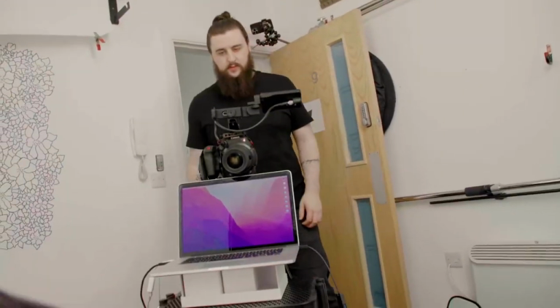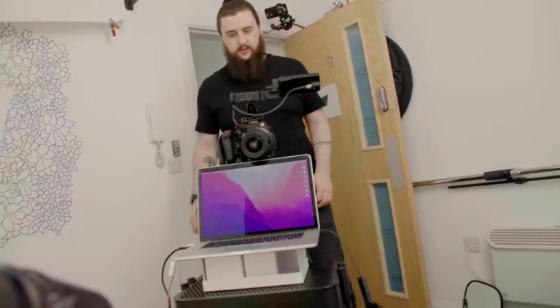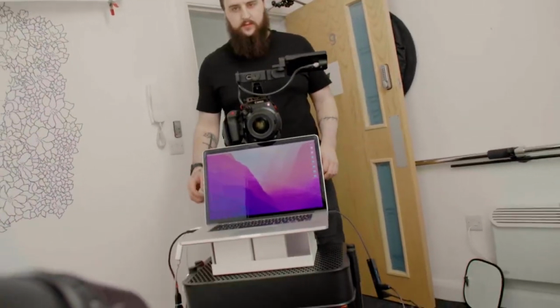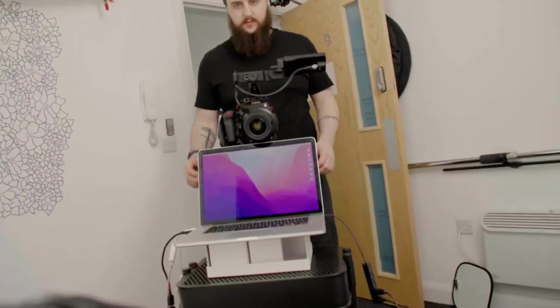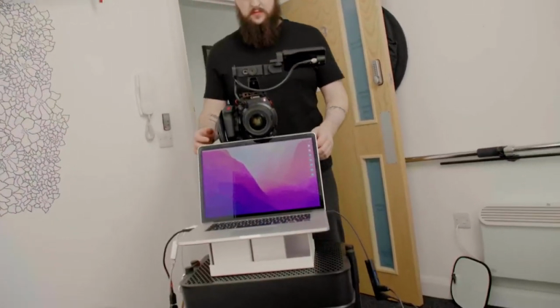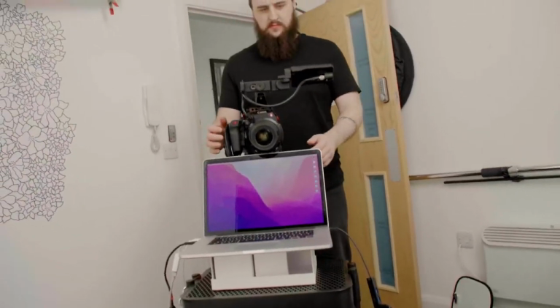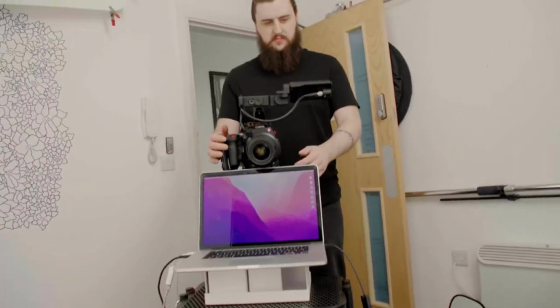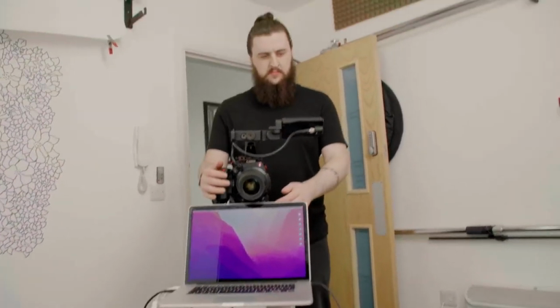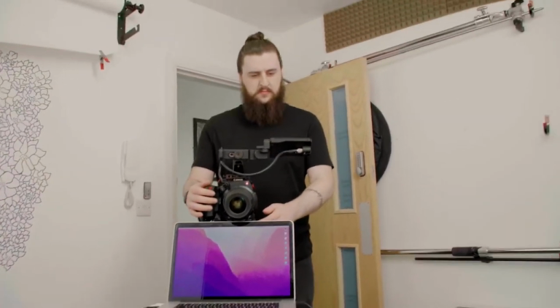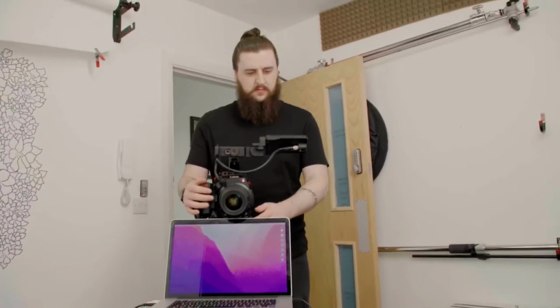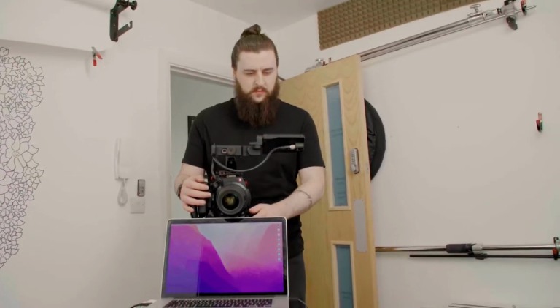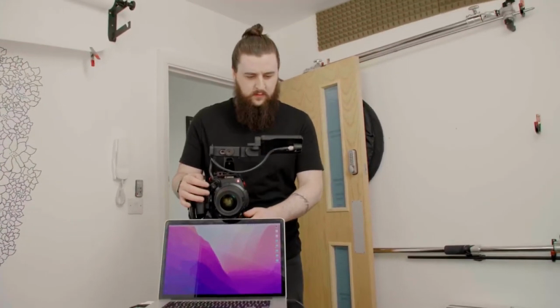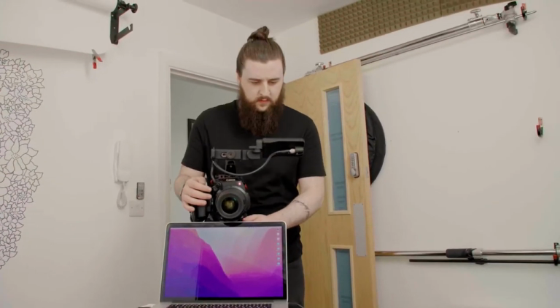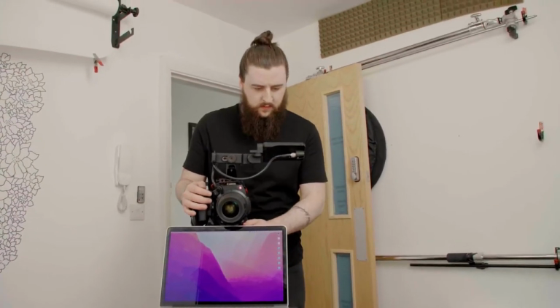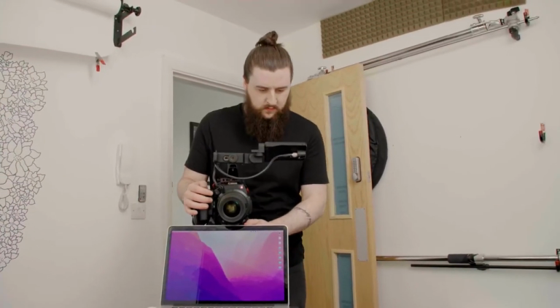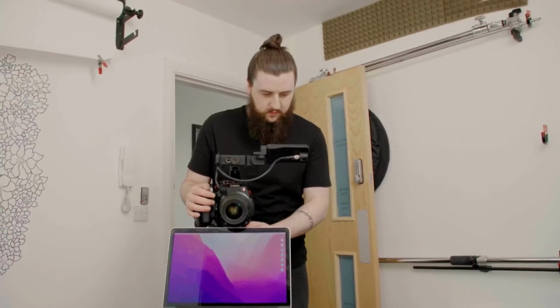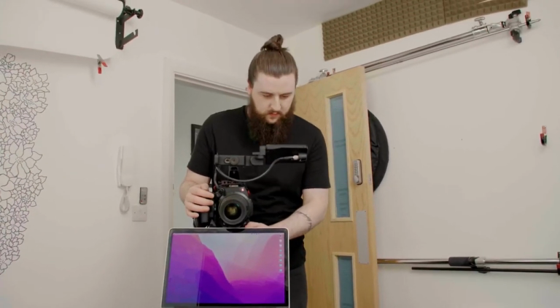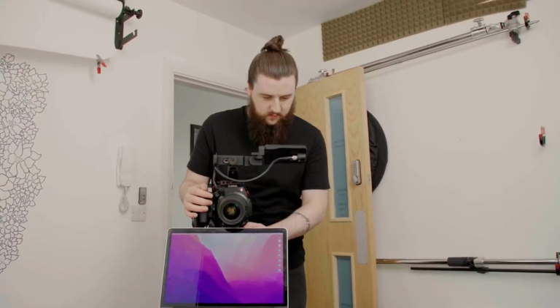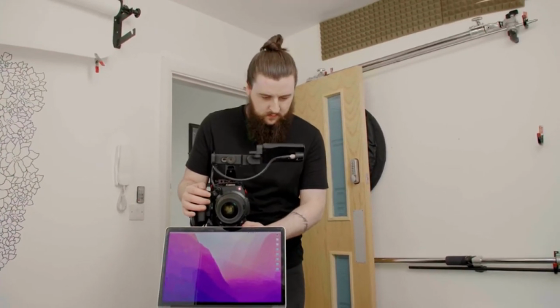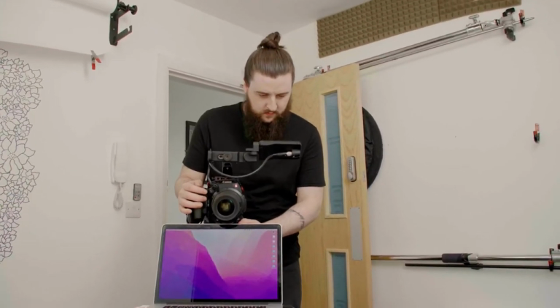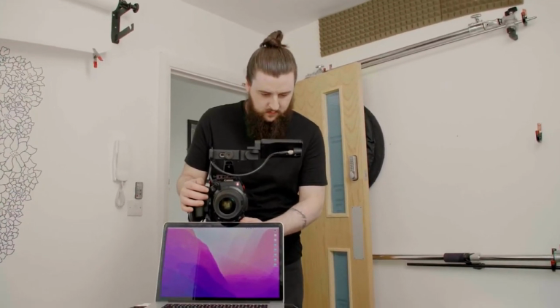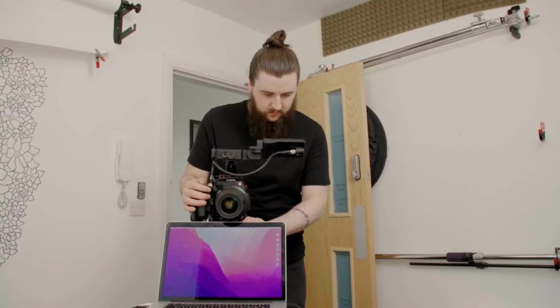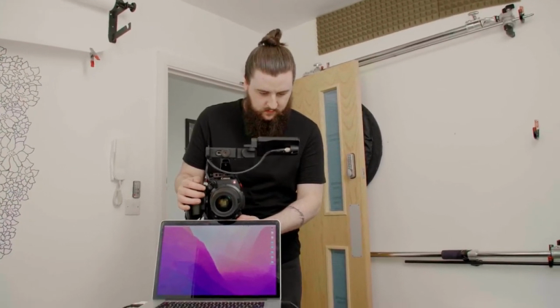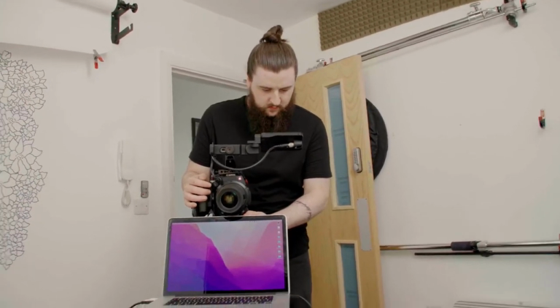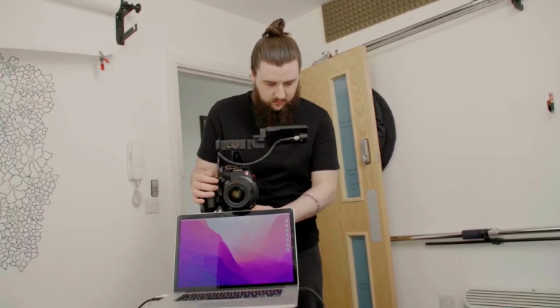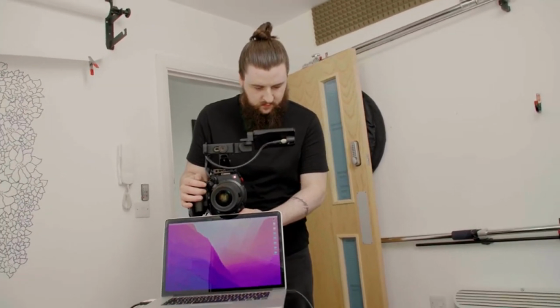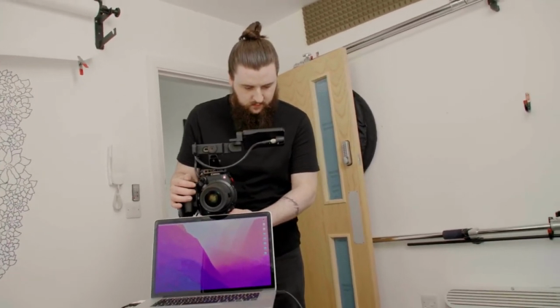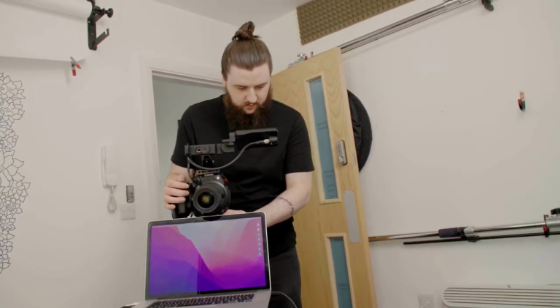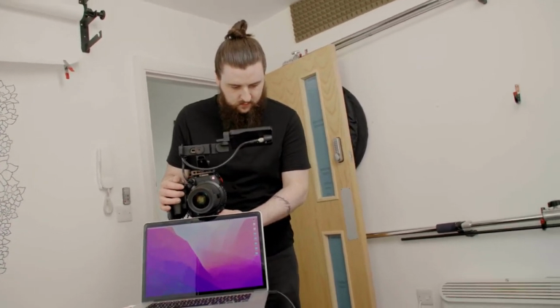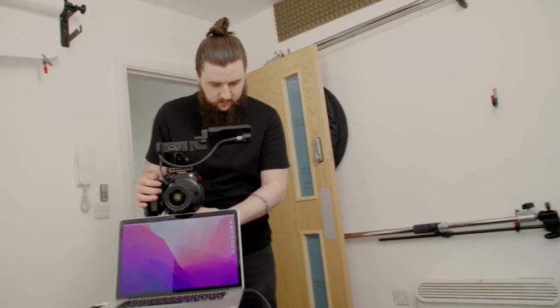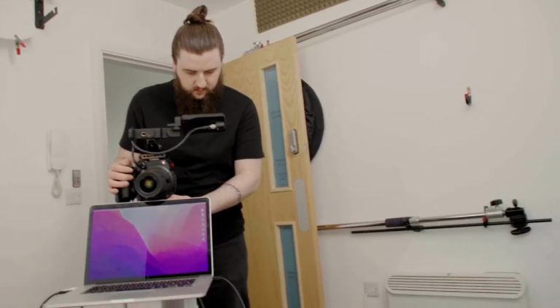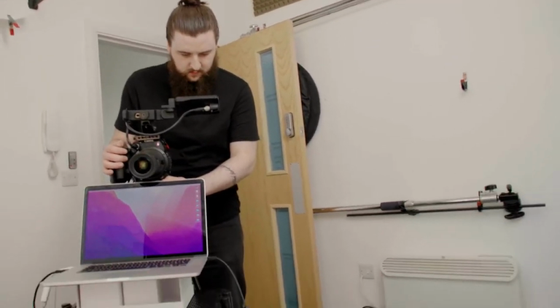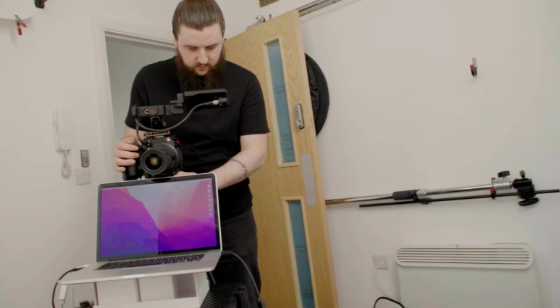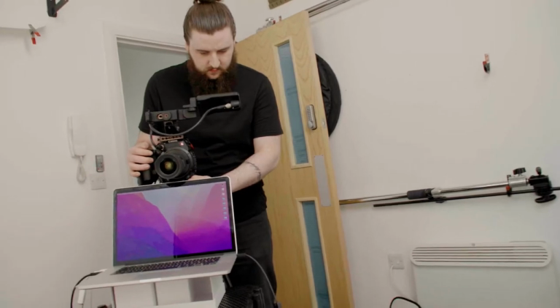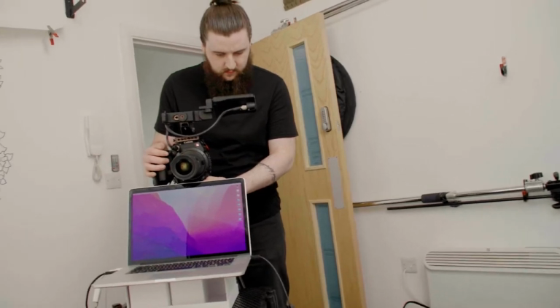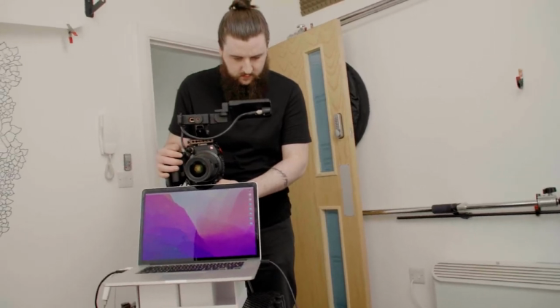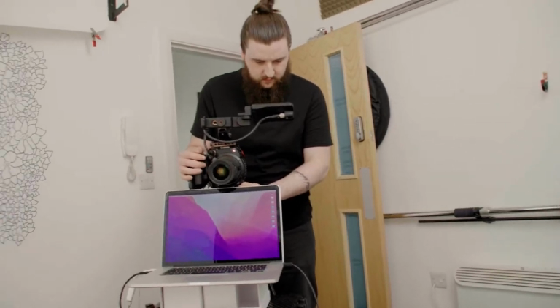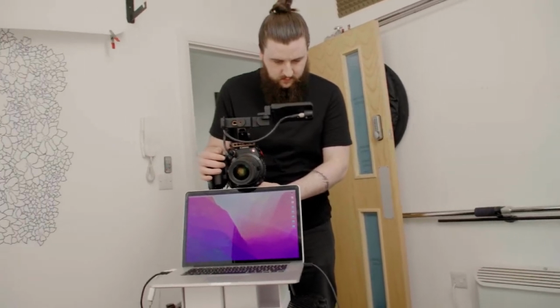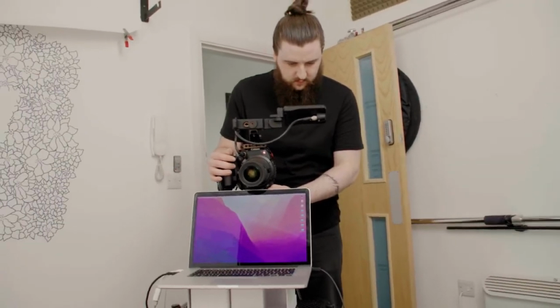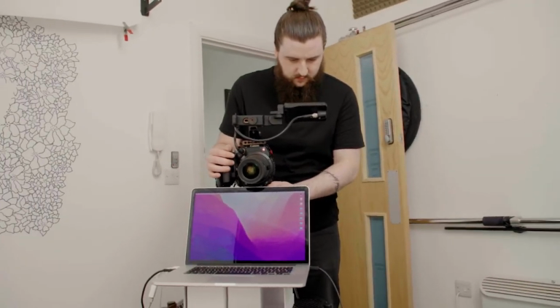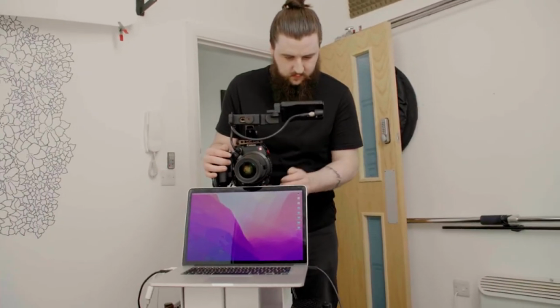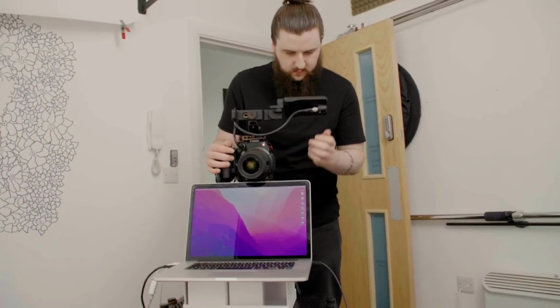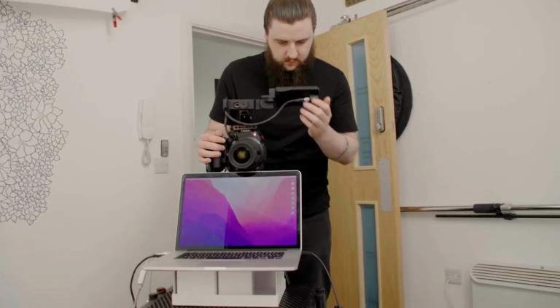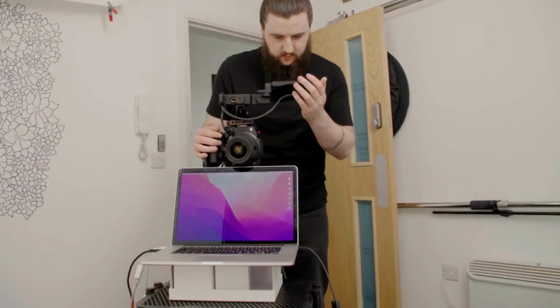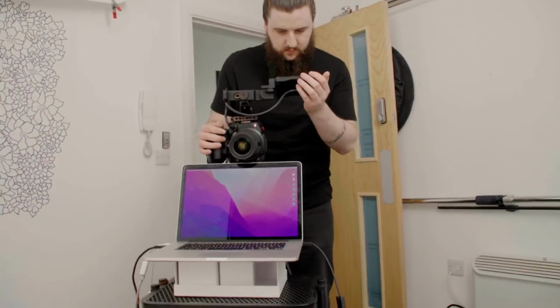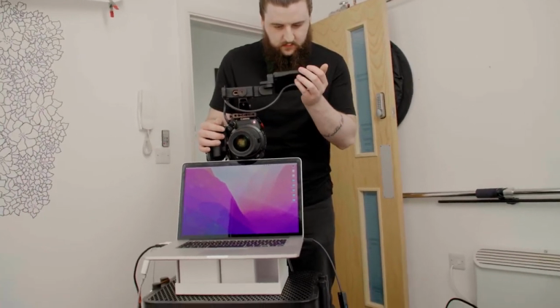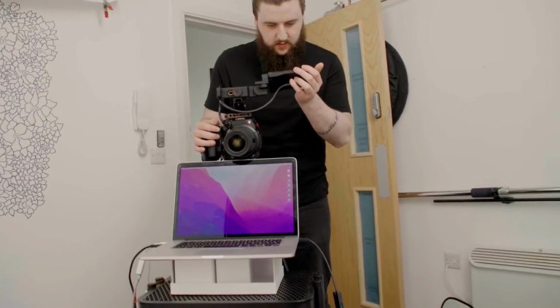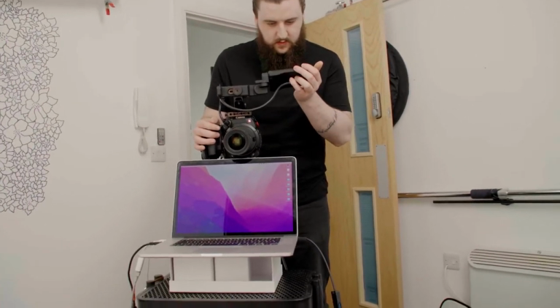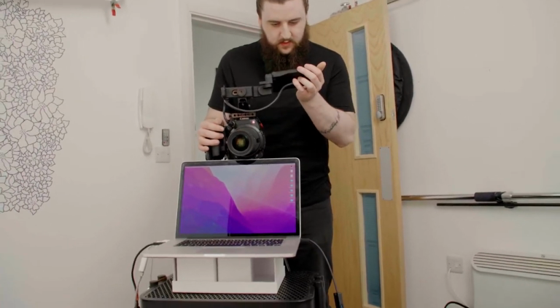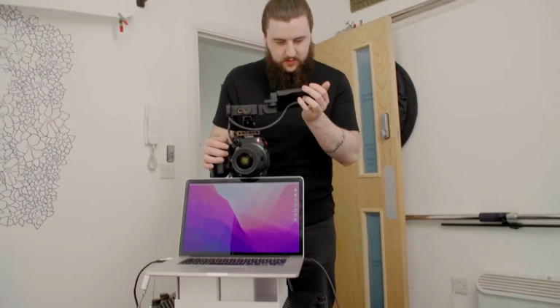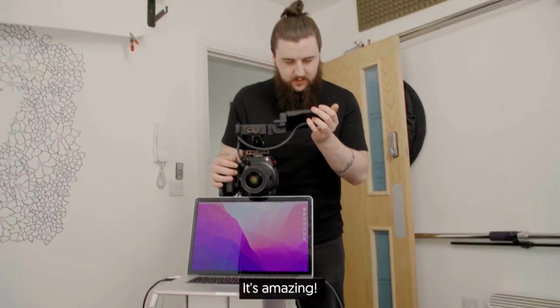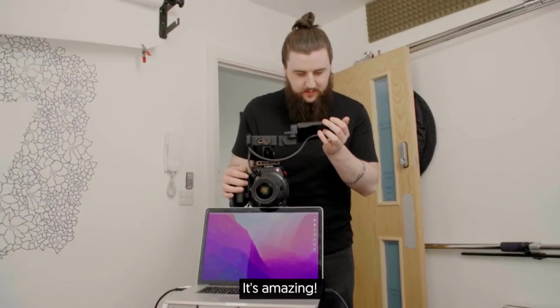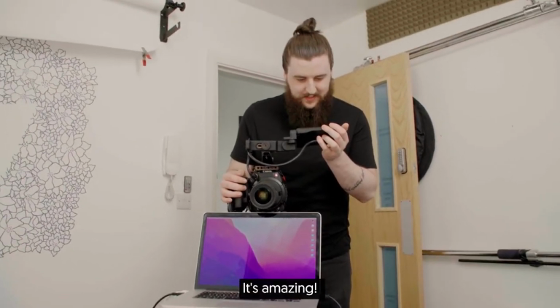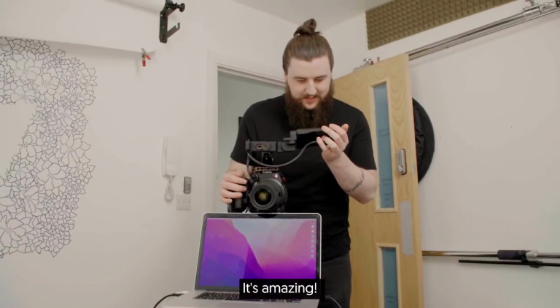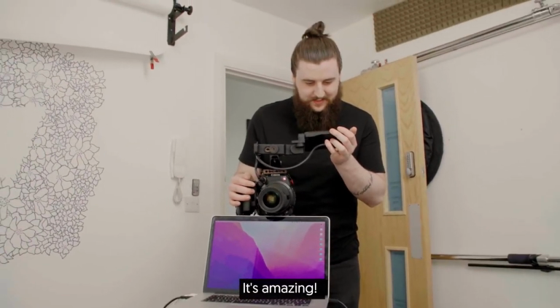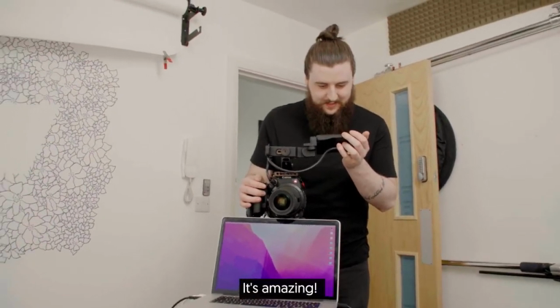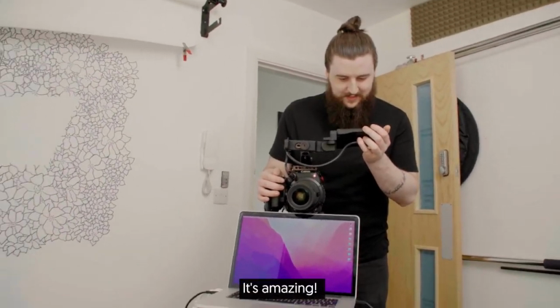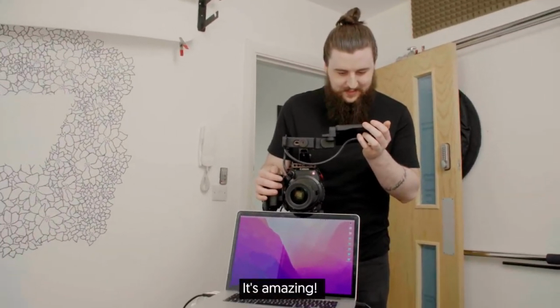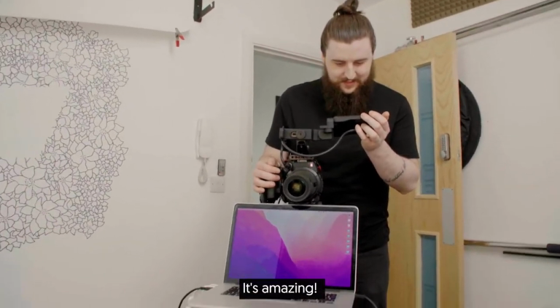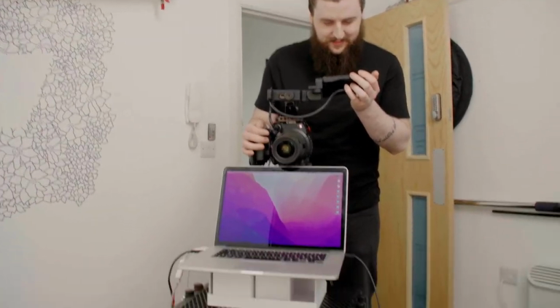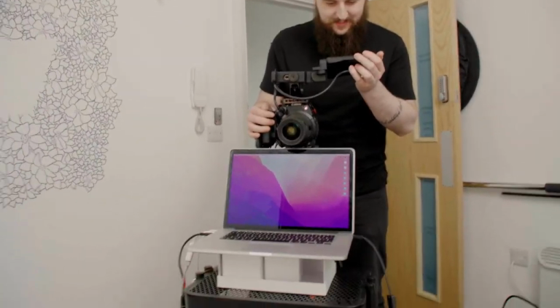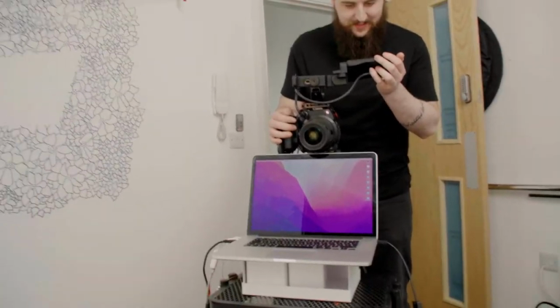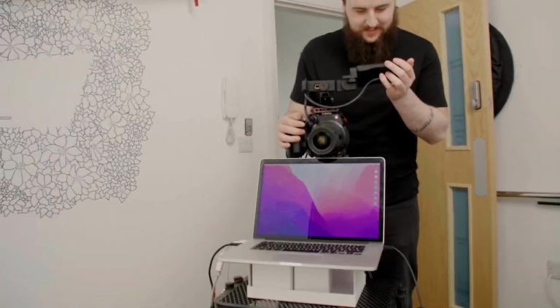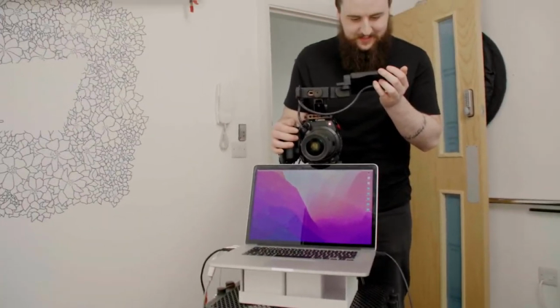Now I sit here while Nick frames me up. How does that look? Amazing.